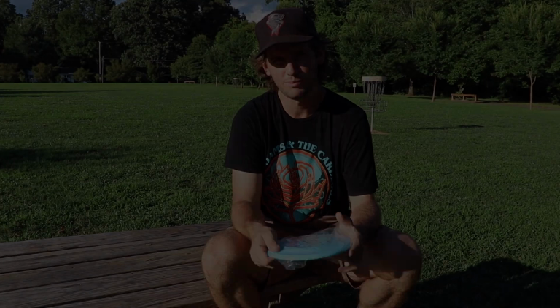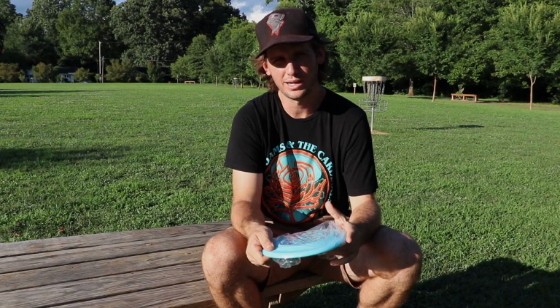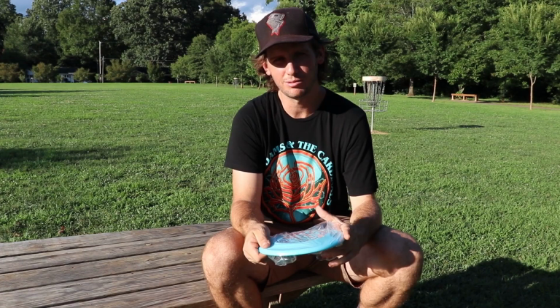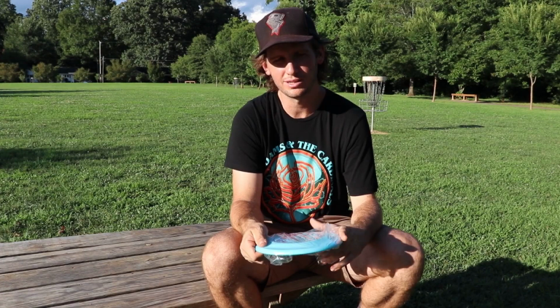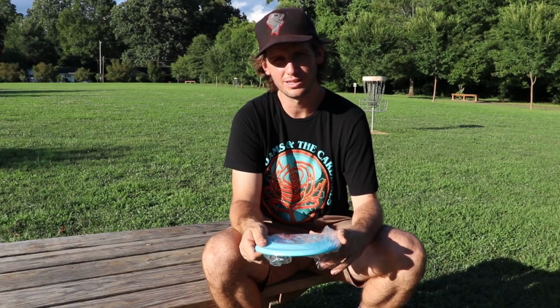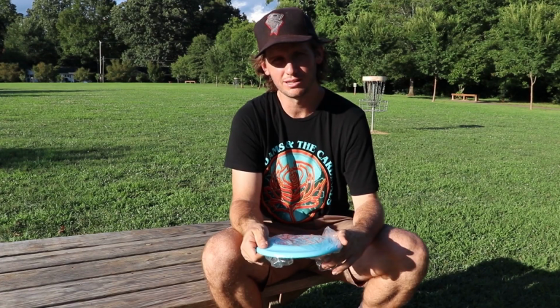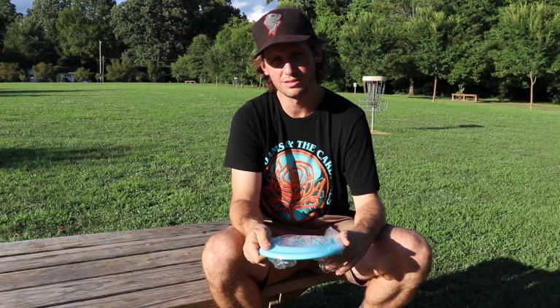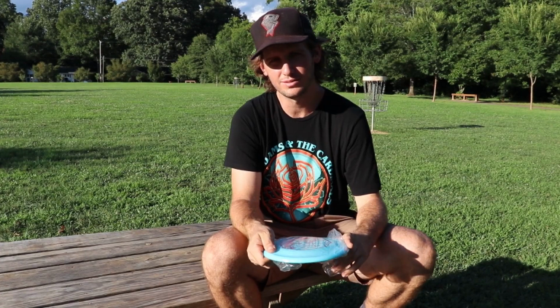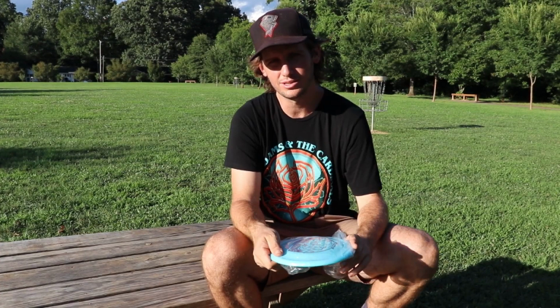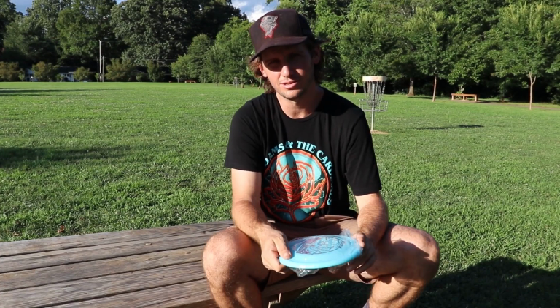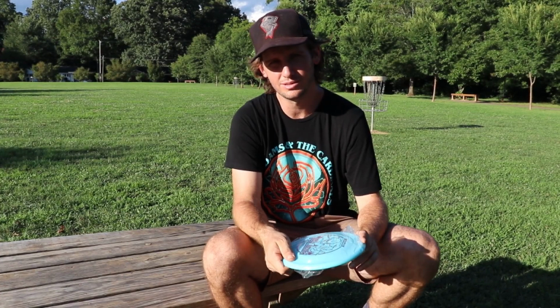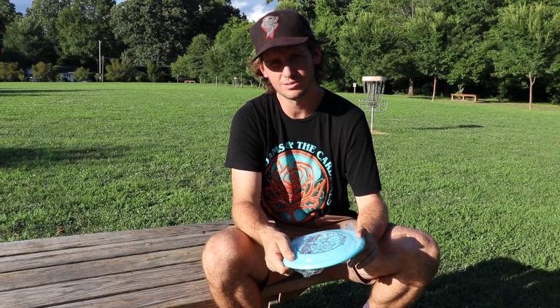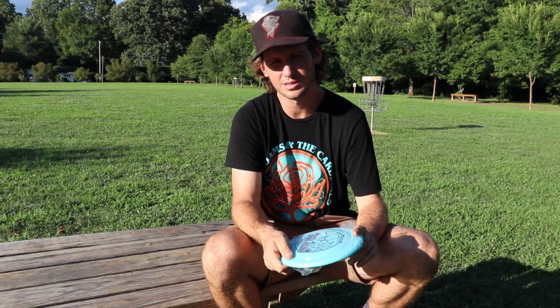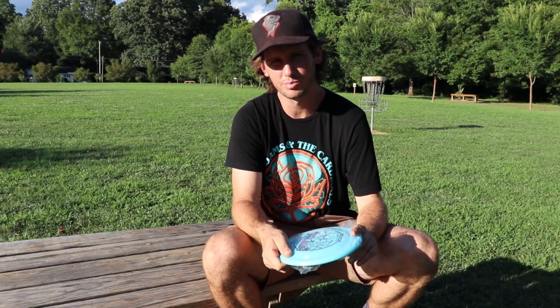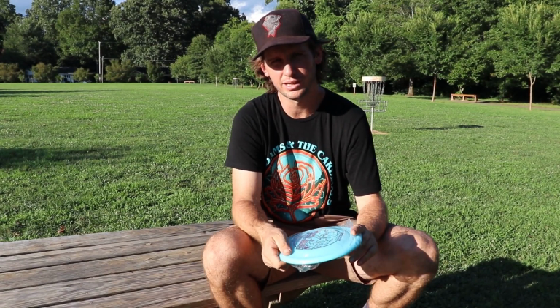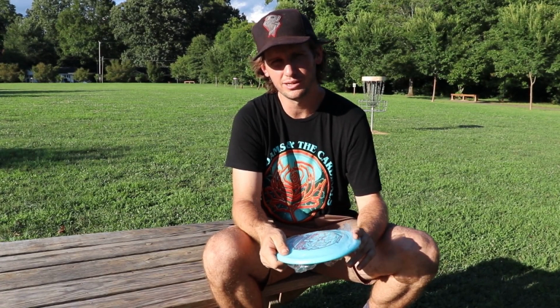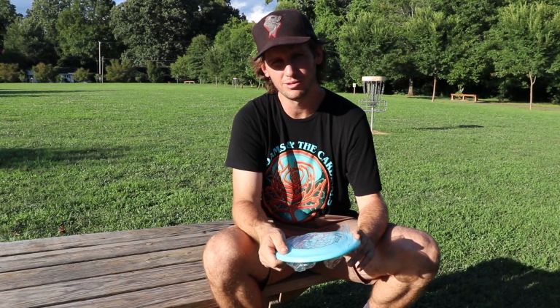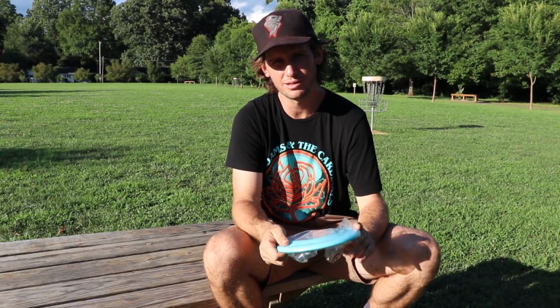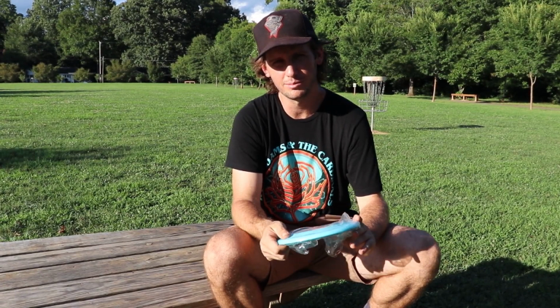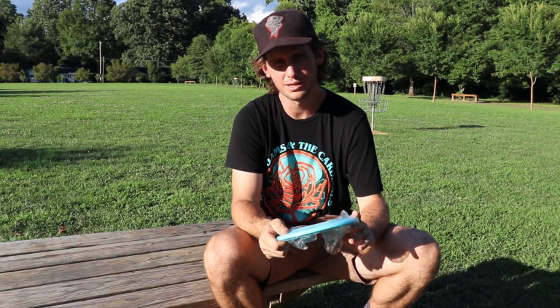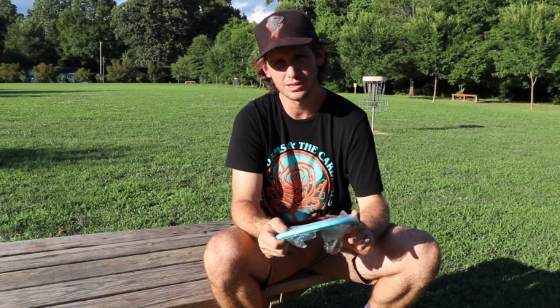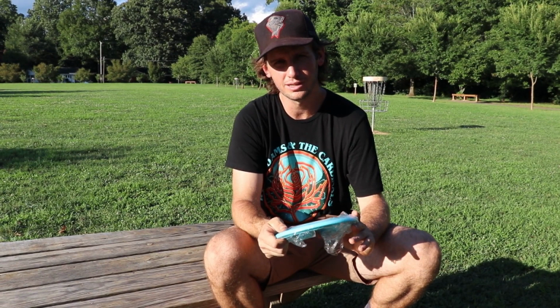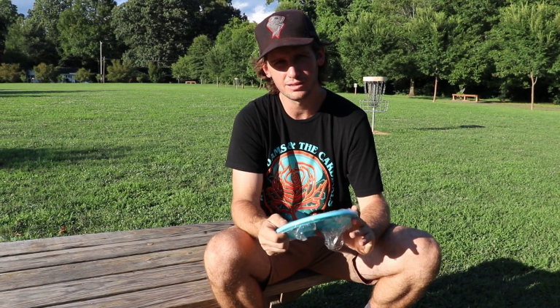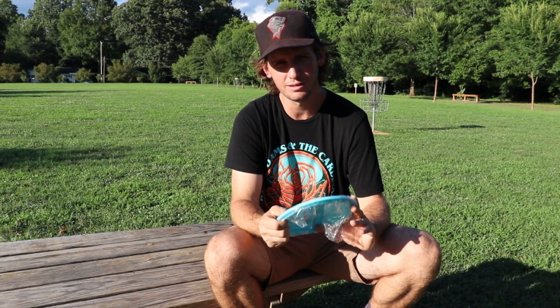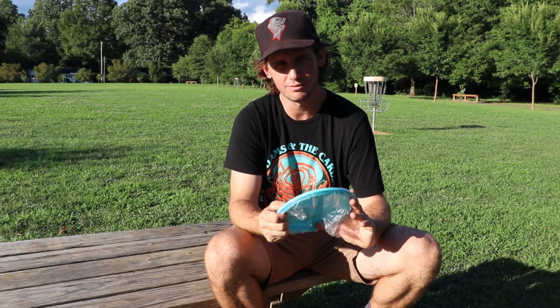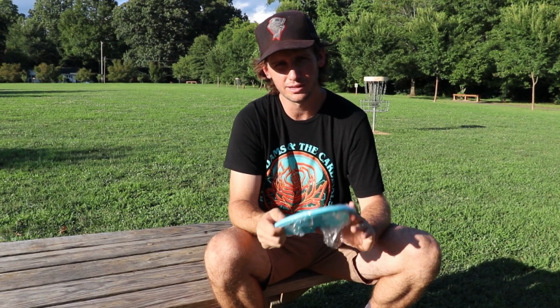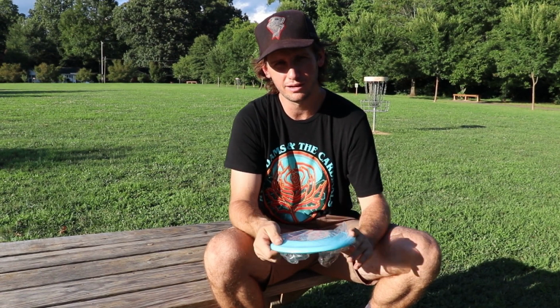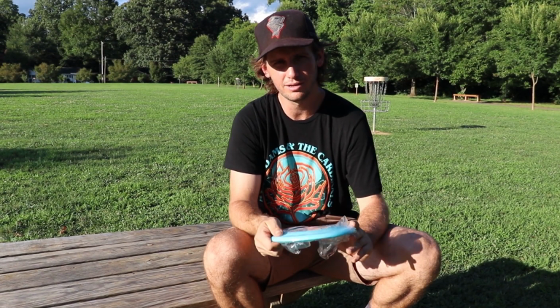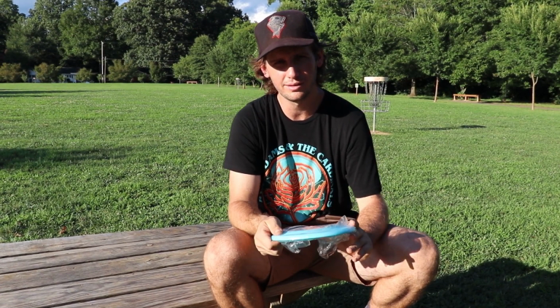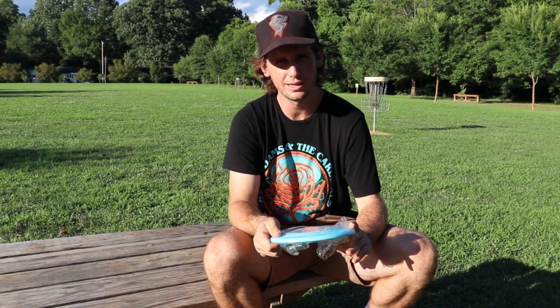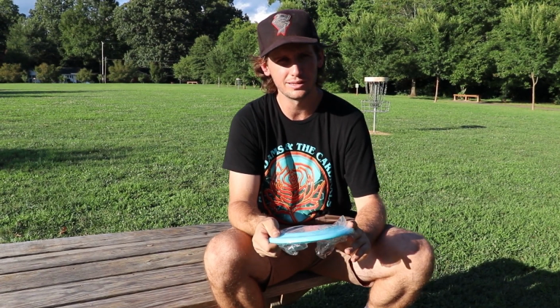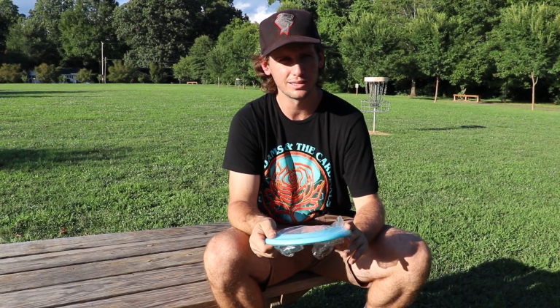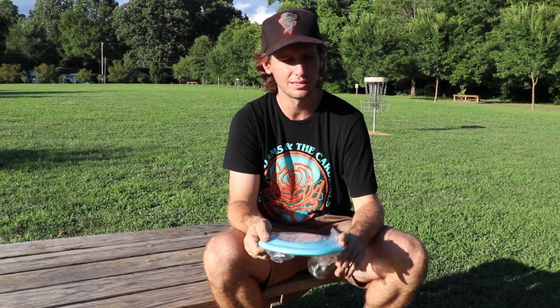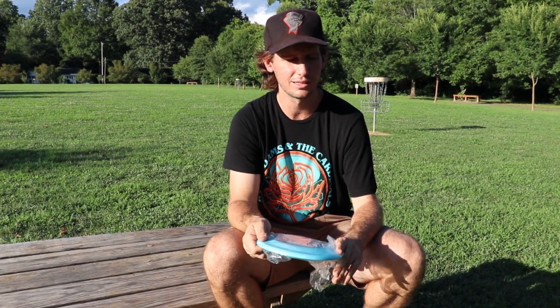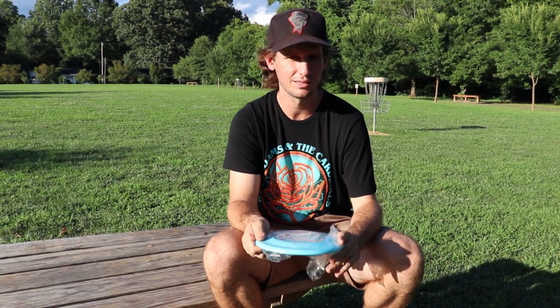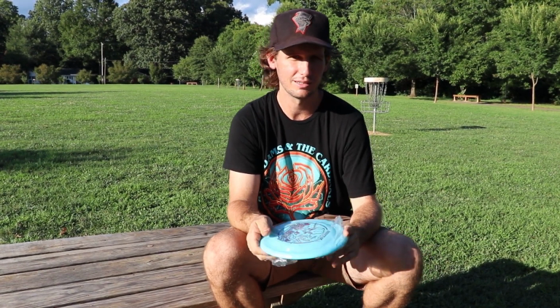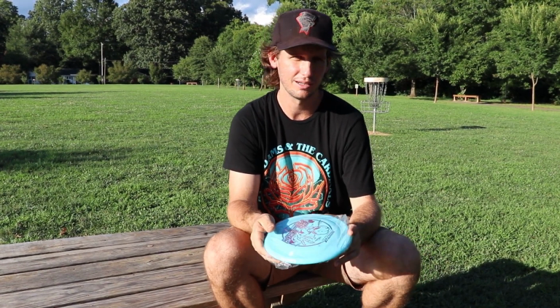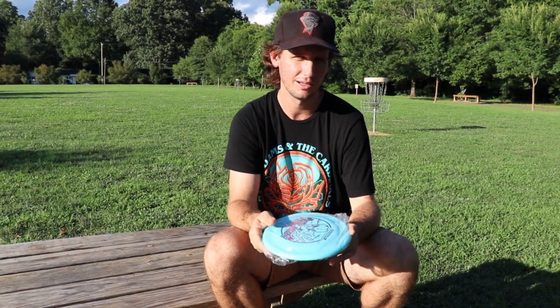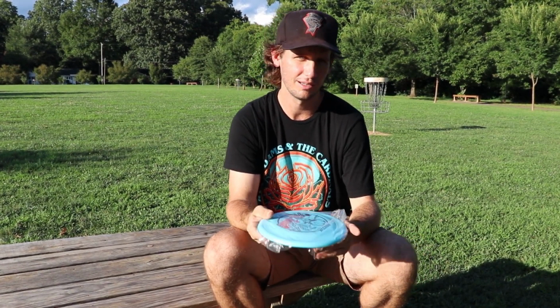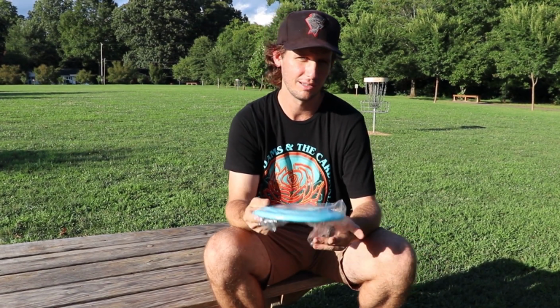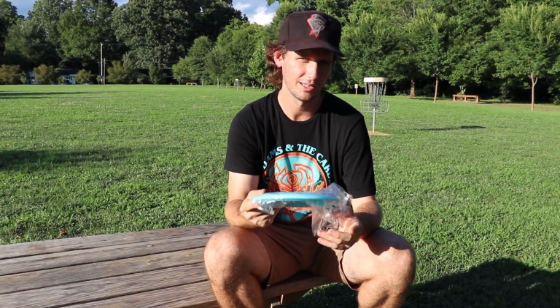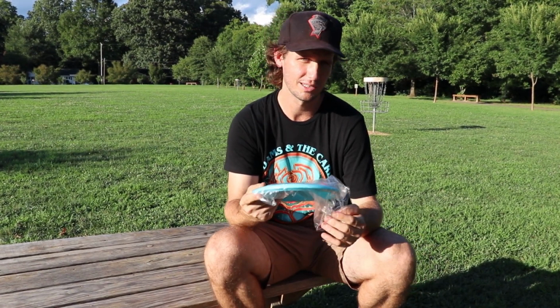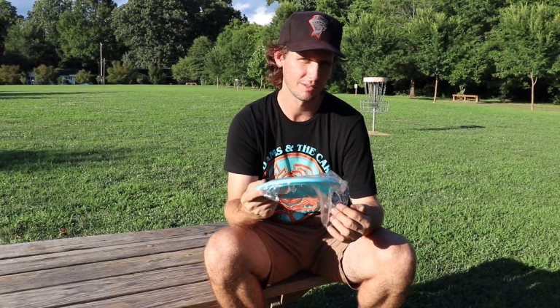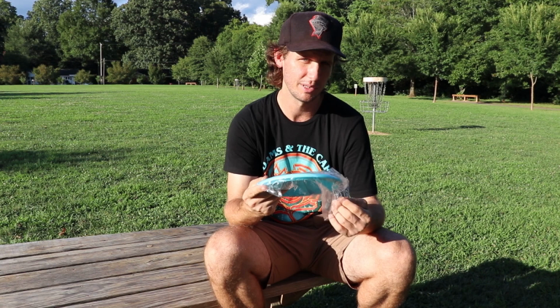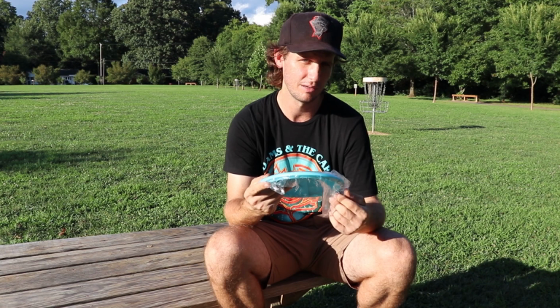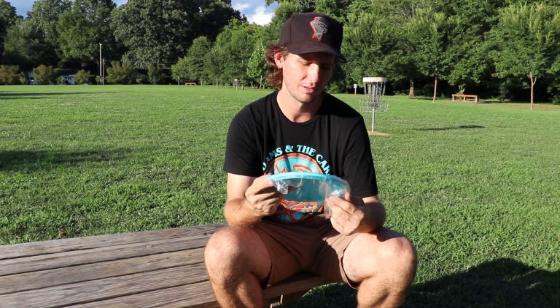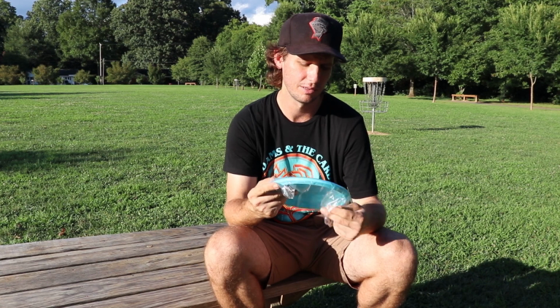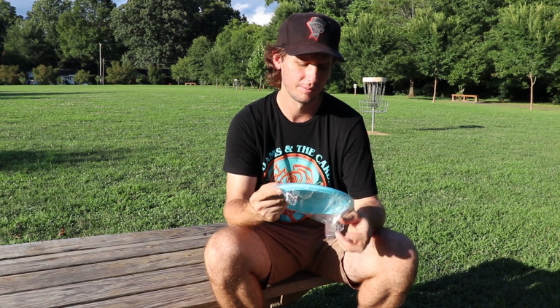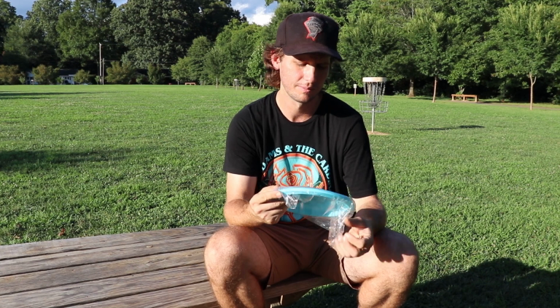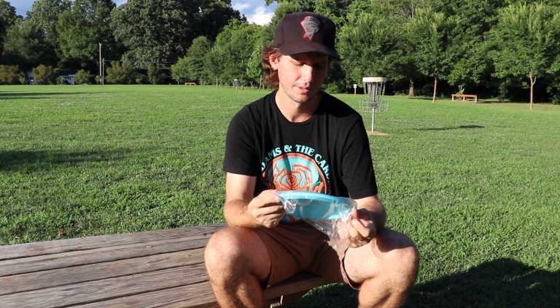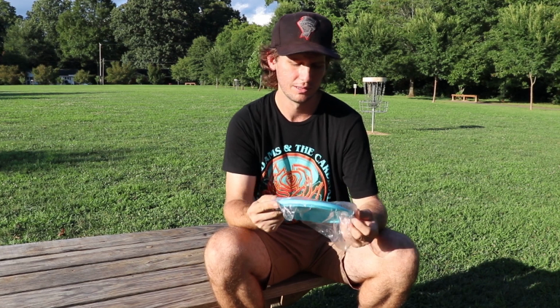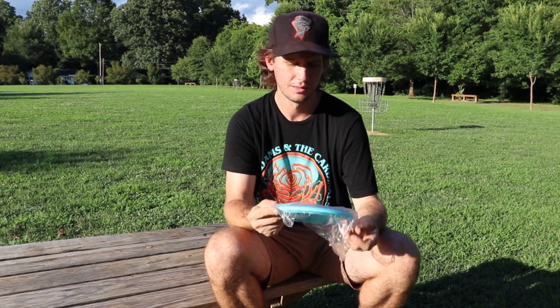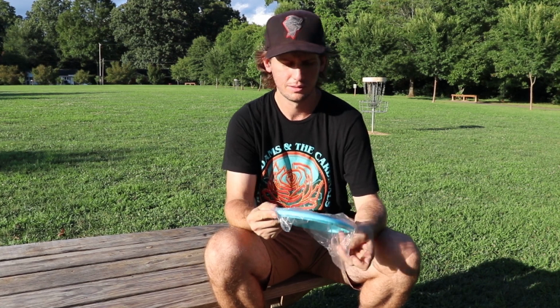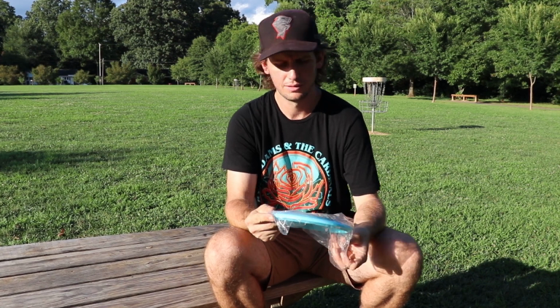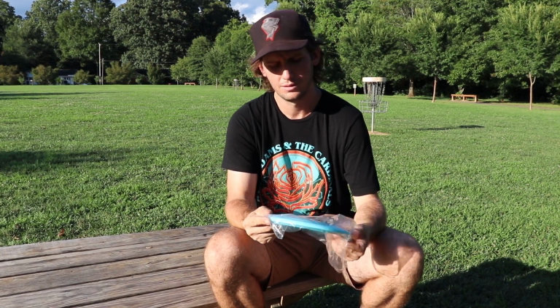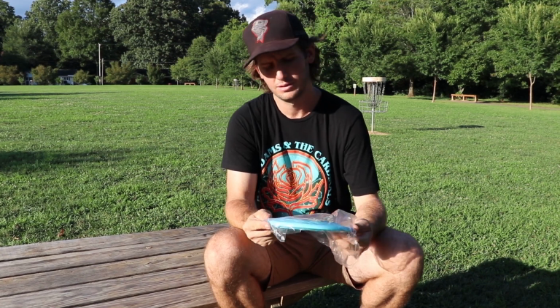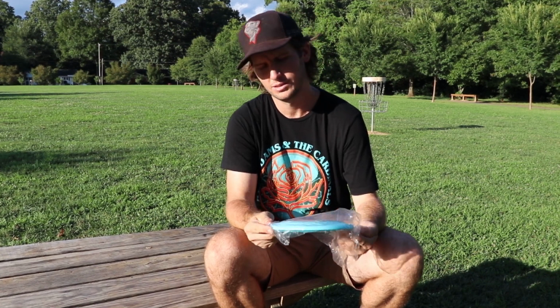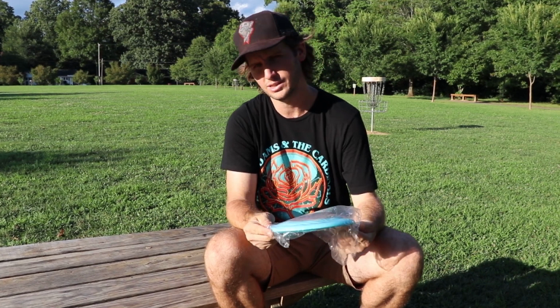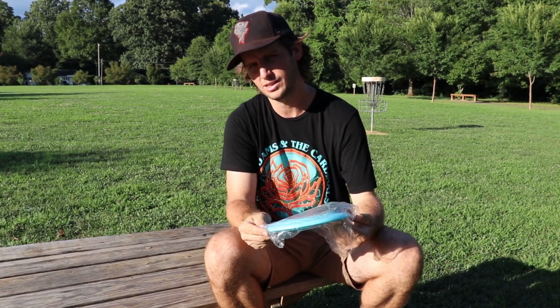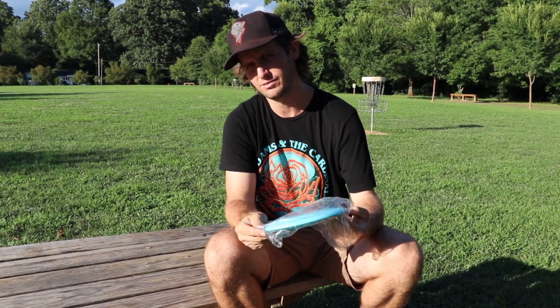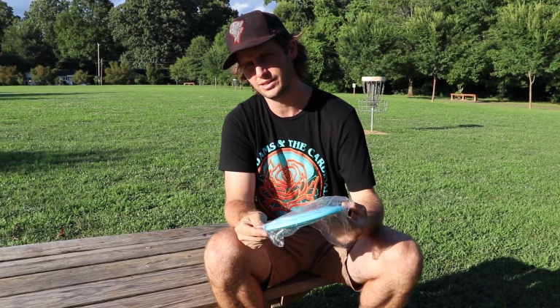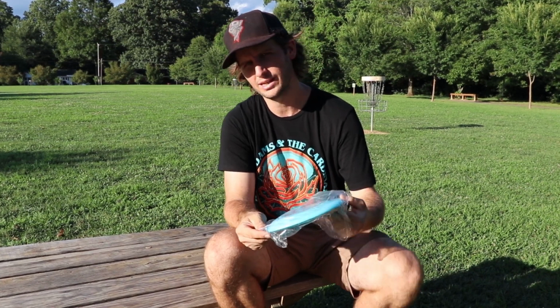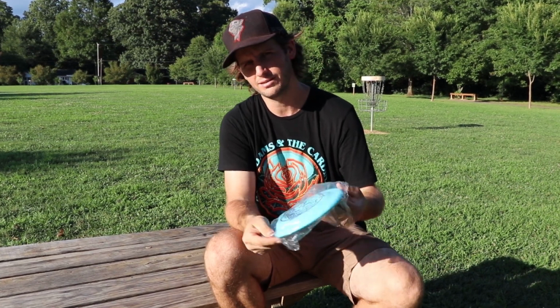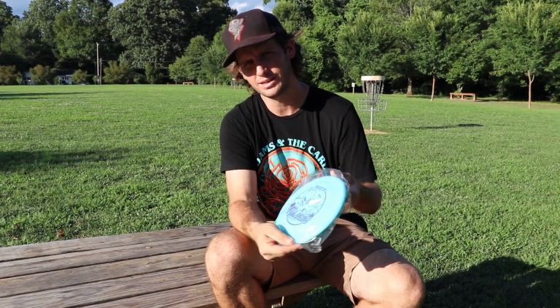I'm back with another review. This one's brand new on the market — a very unique disc. This is from Innova. It's the Innova Alien.